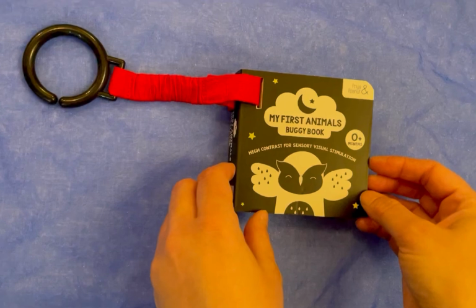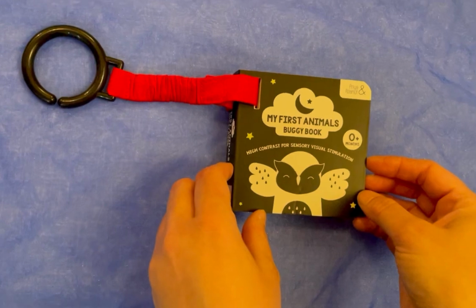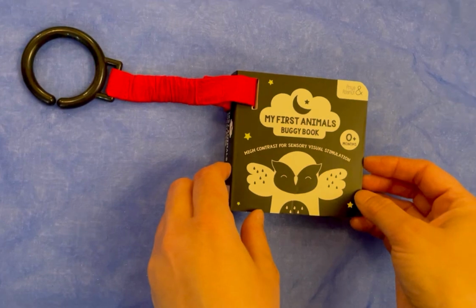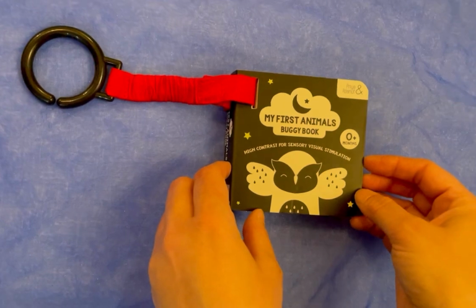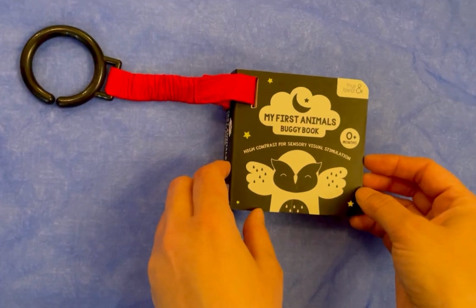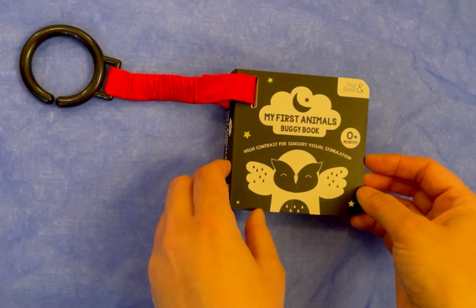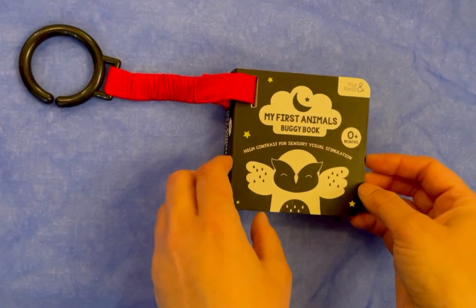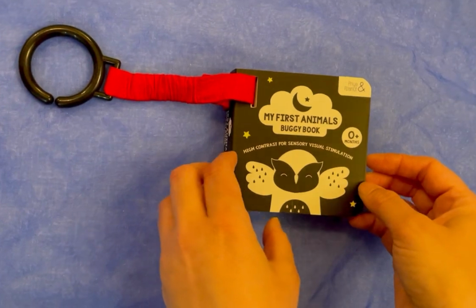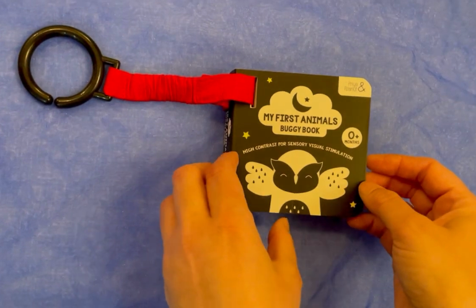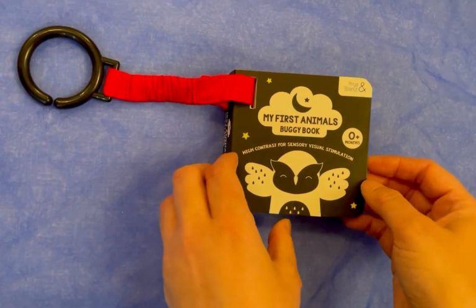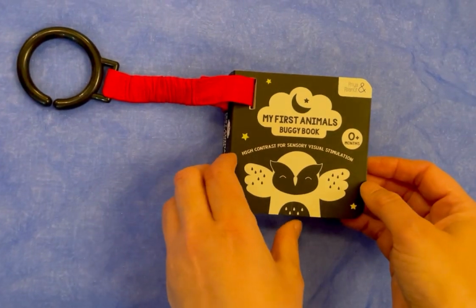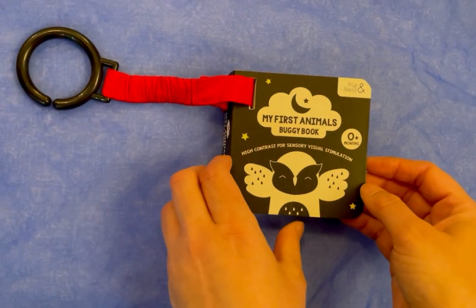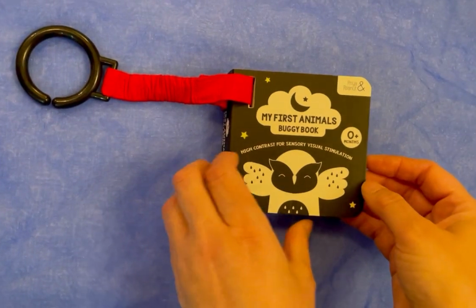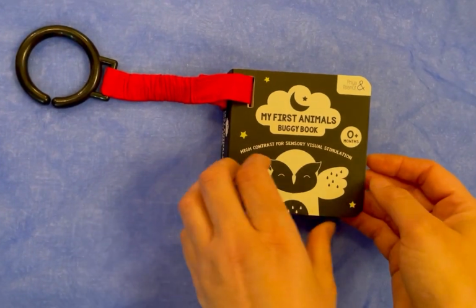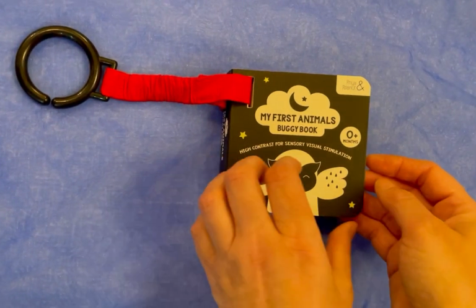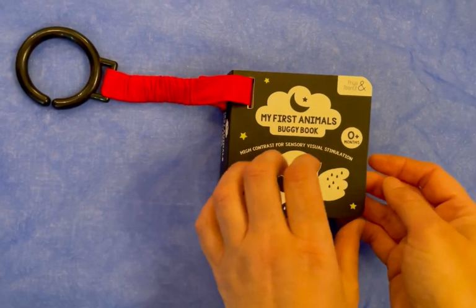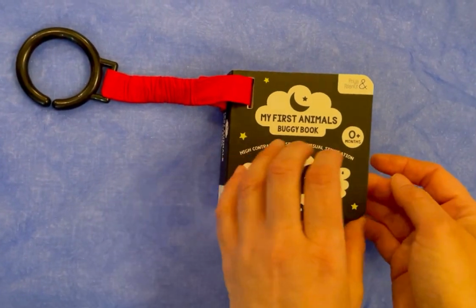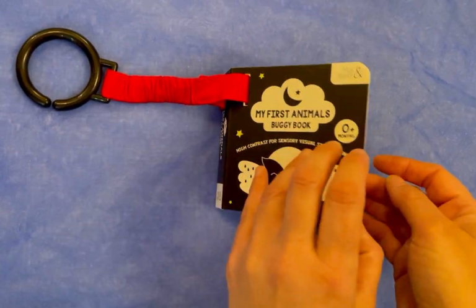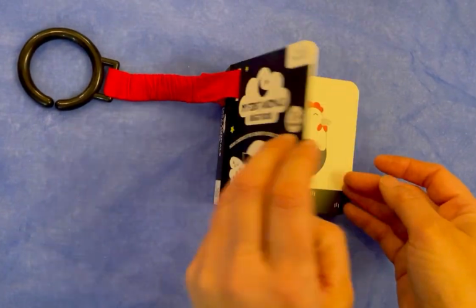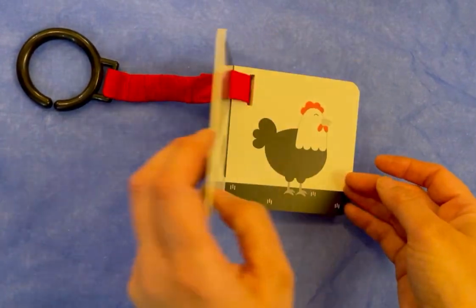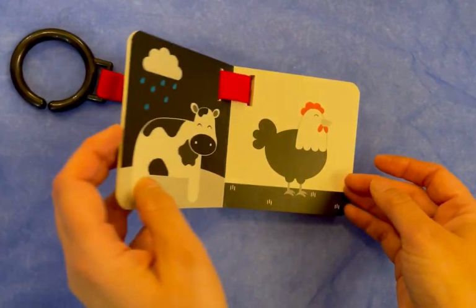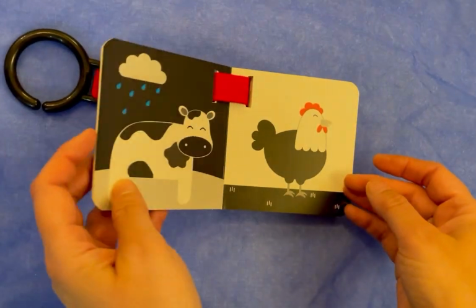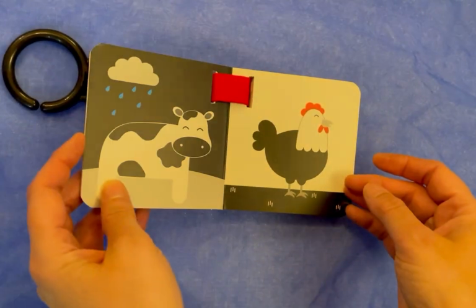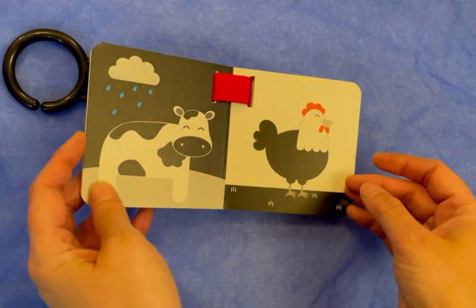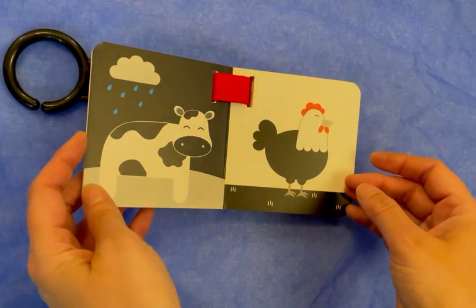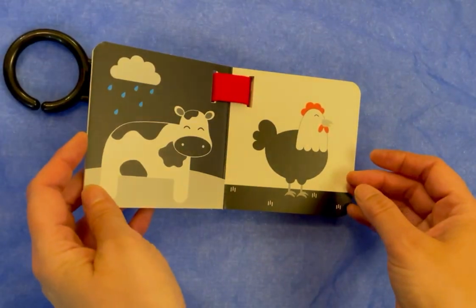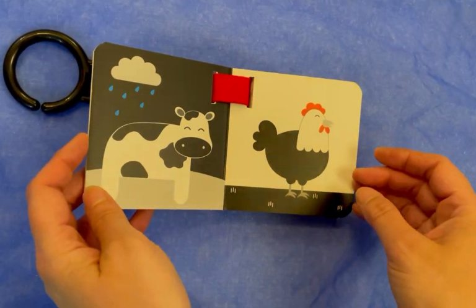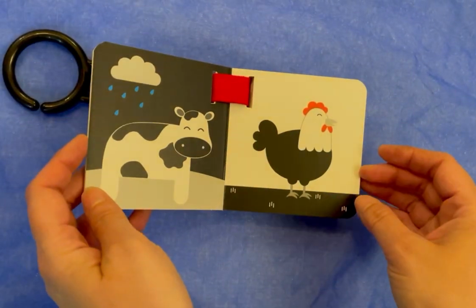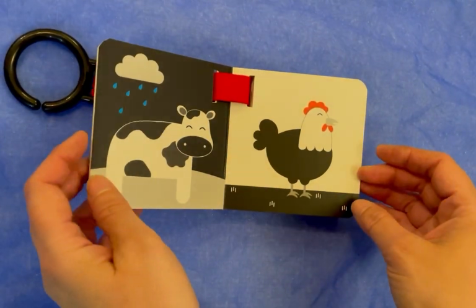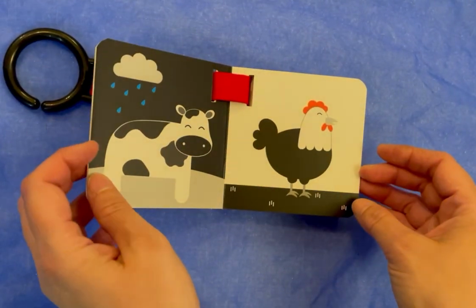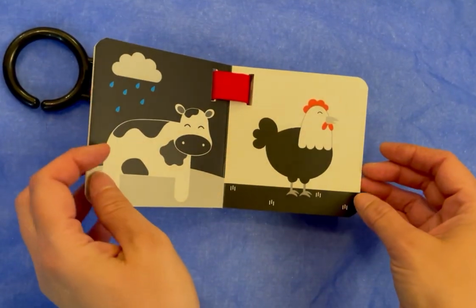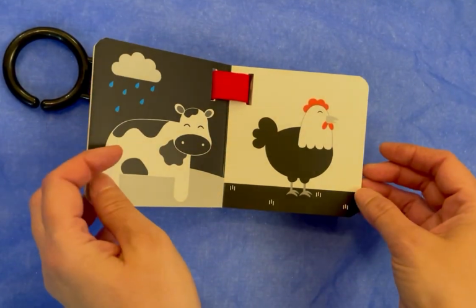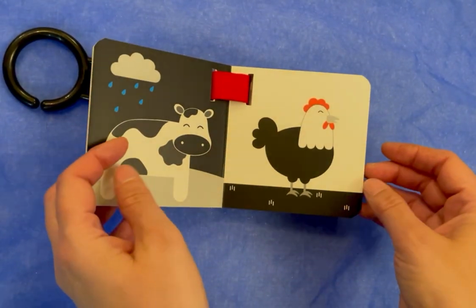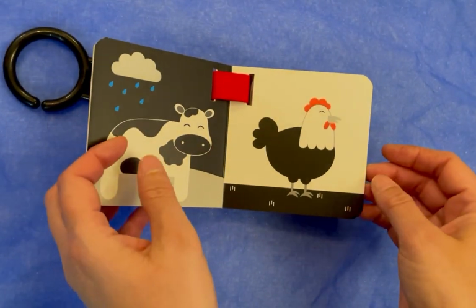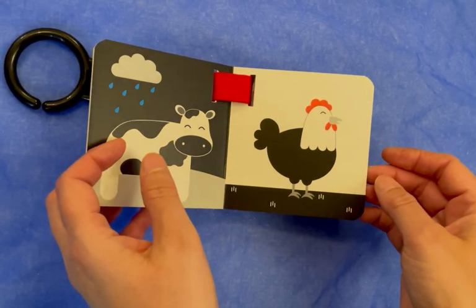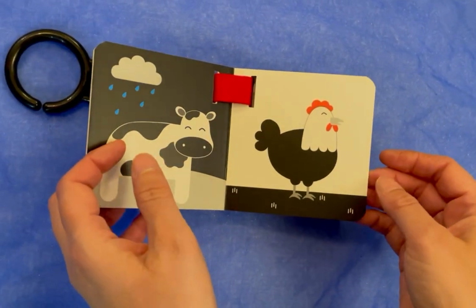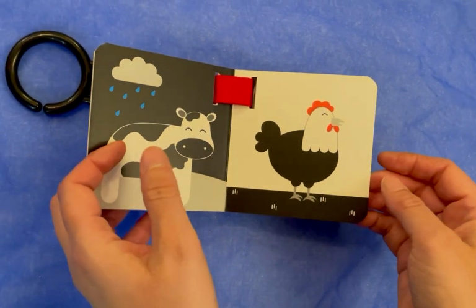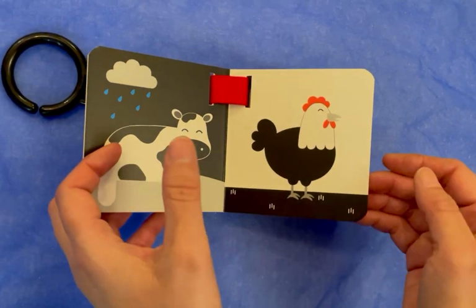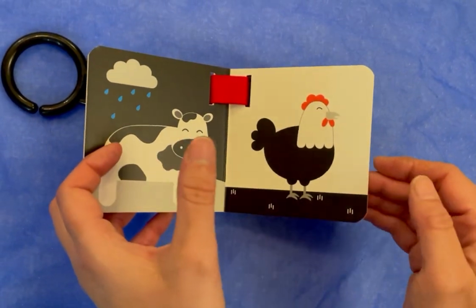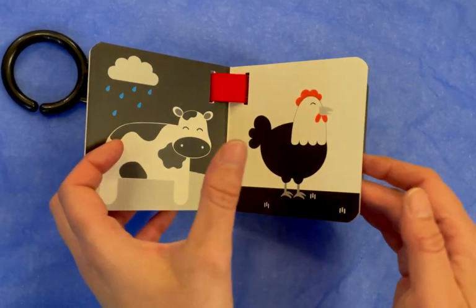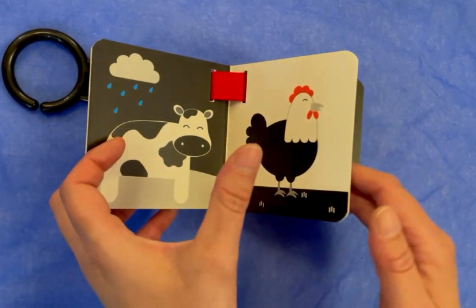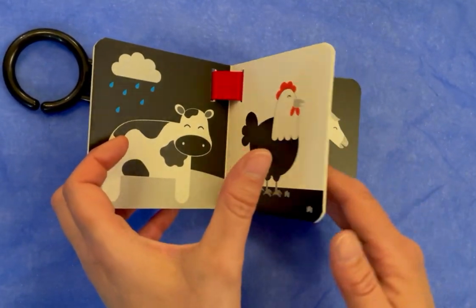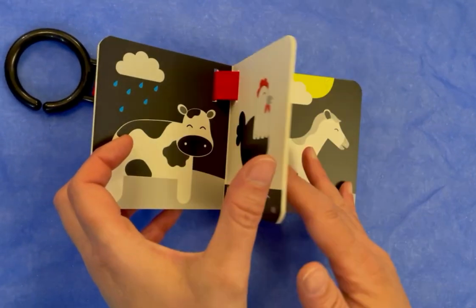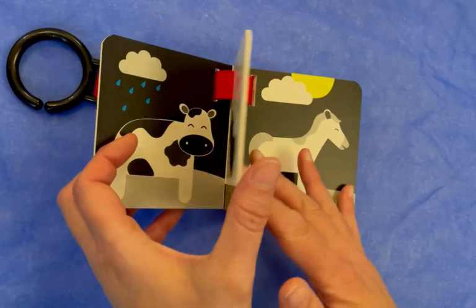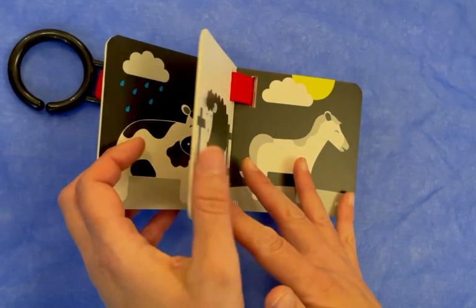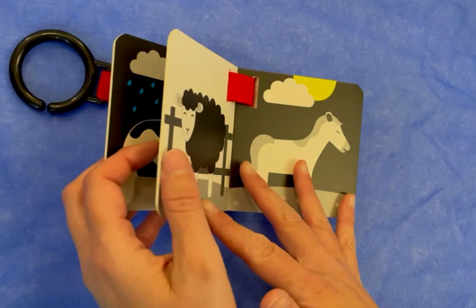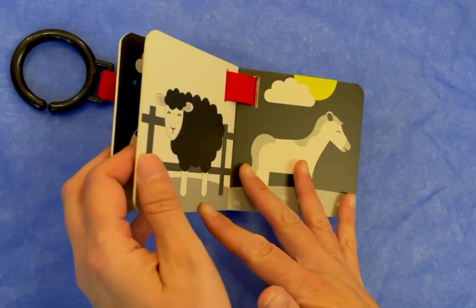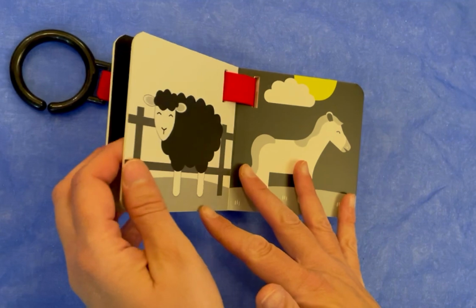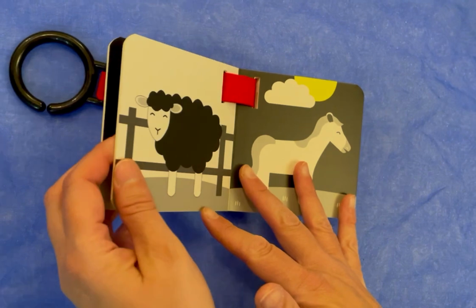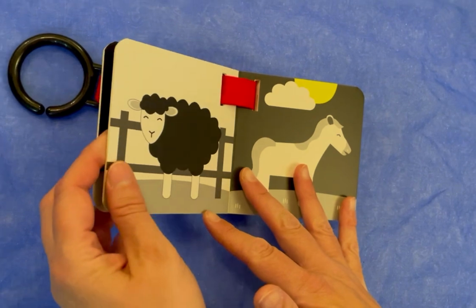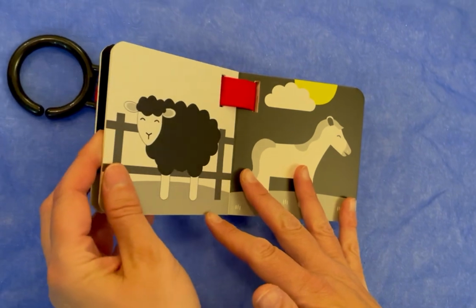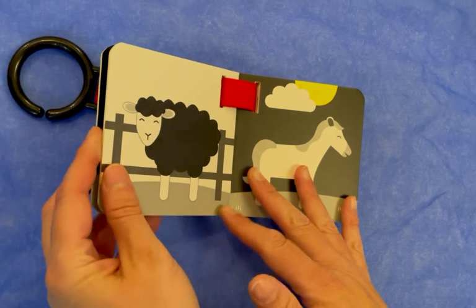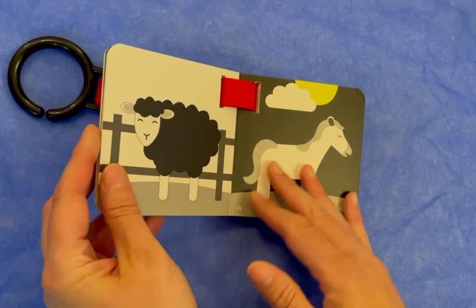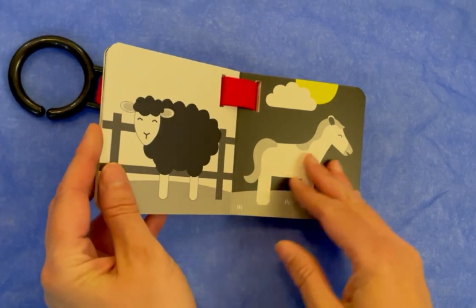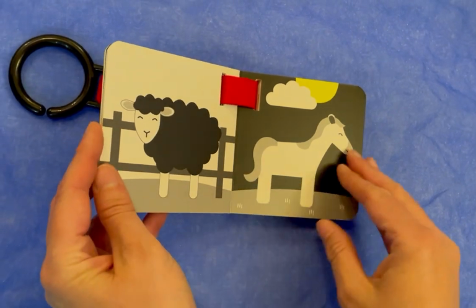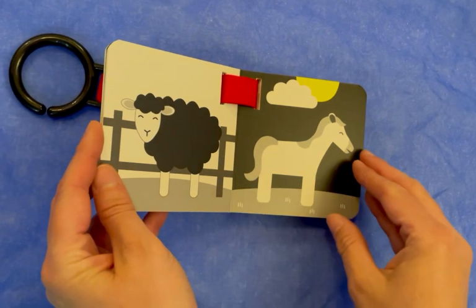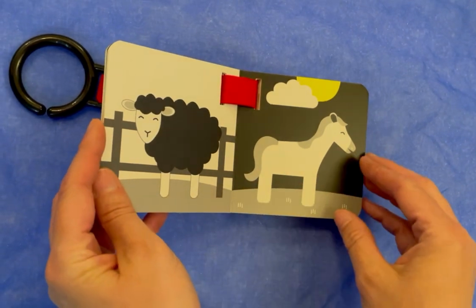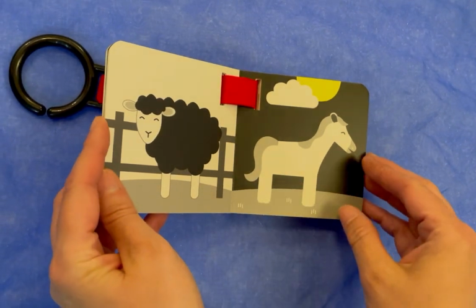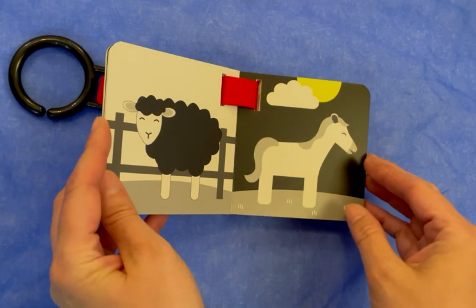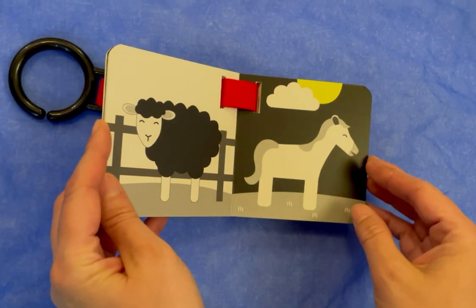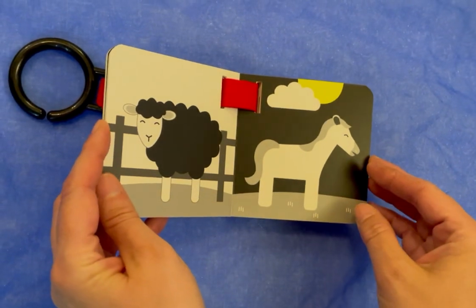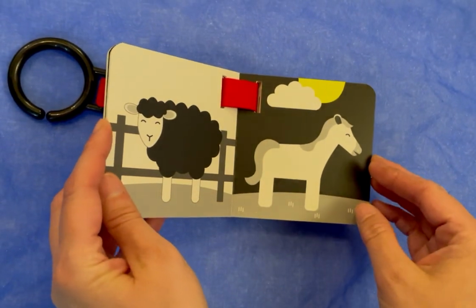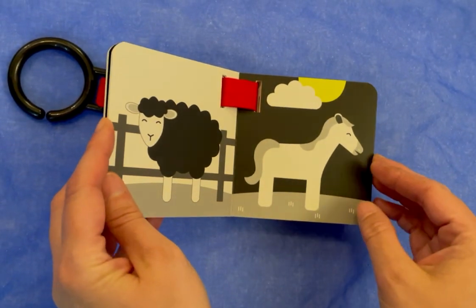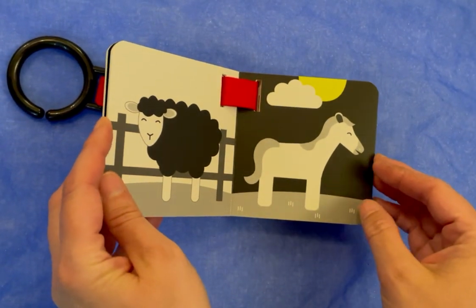My First Animals Buggy Book. A cow, a chicken, a sheep, a horse.